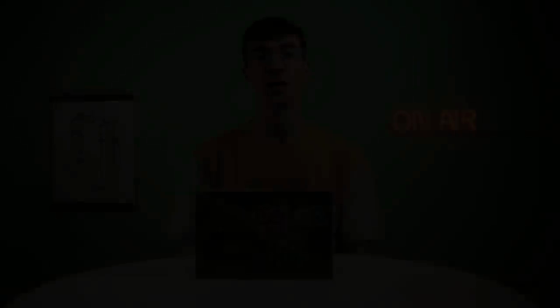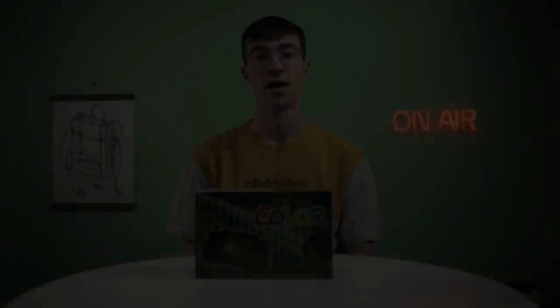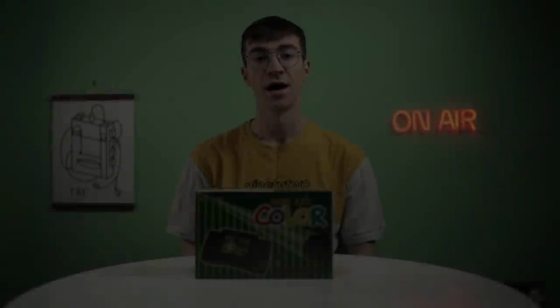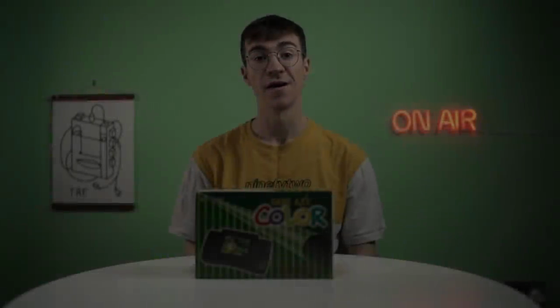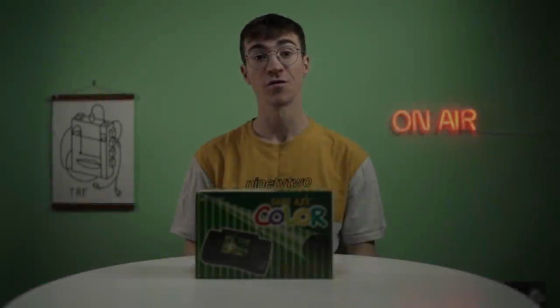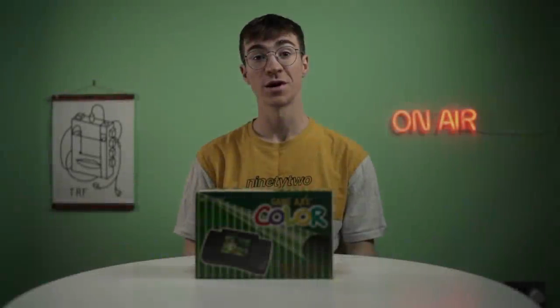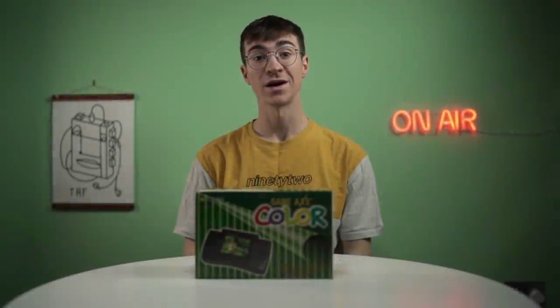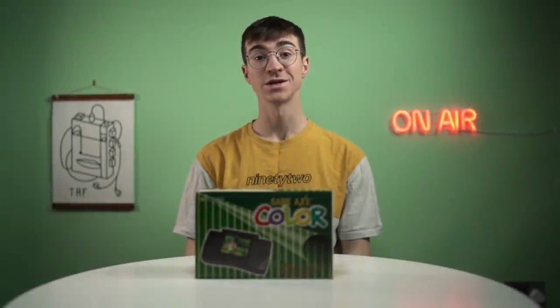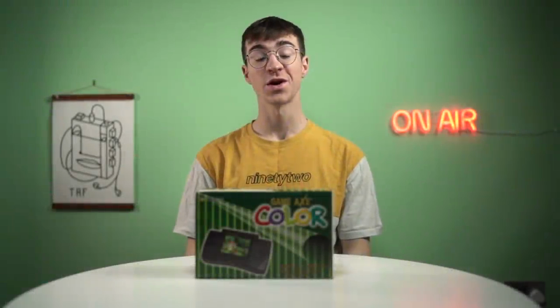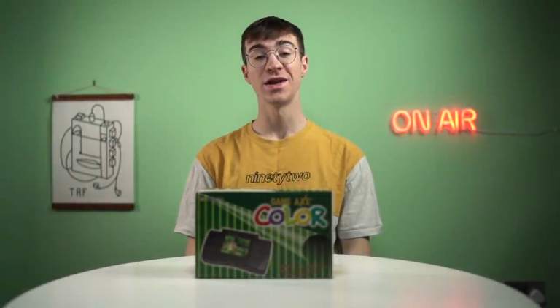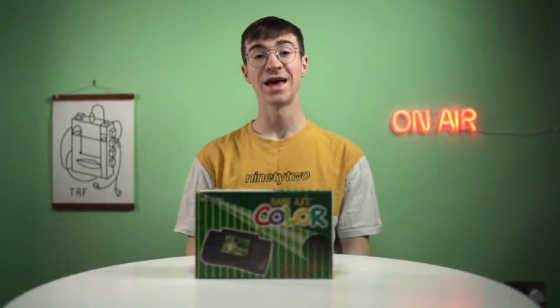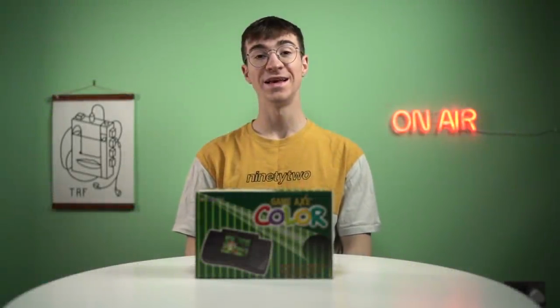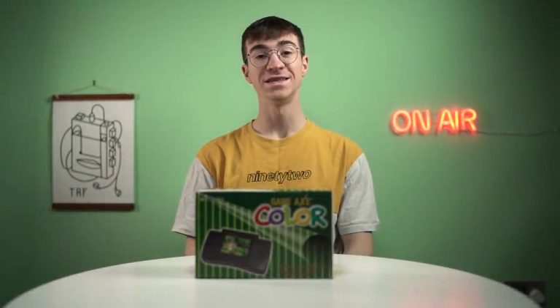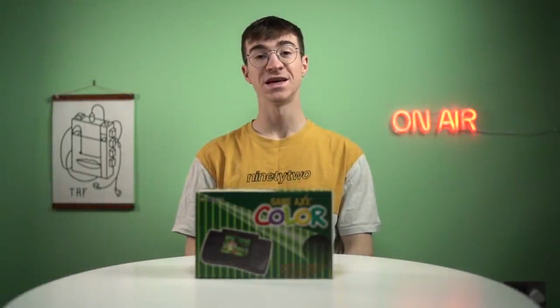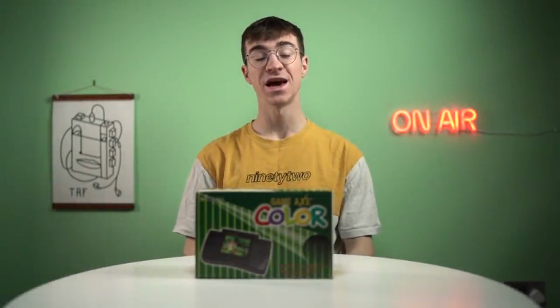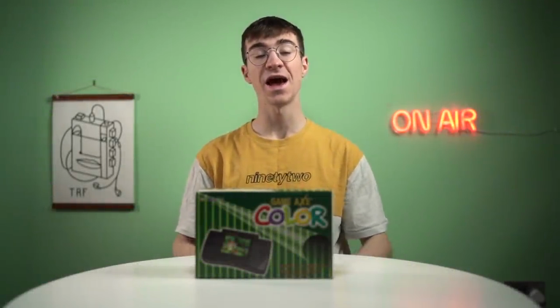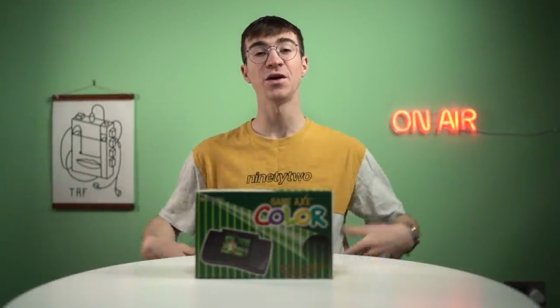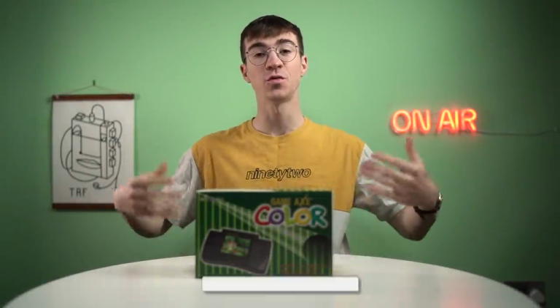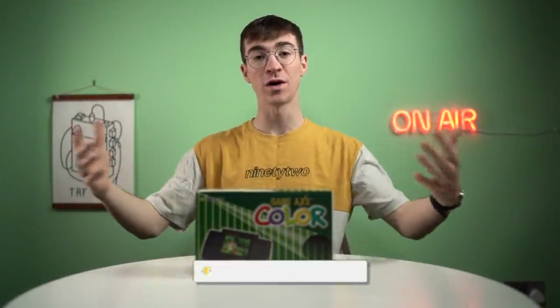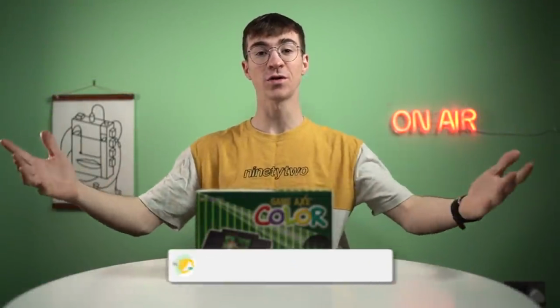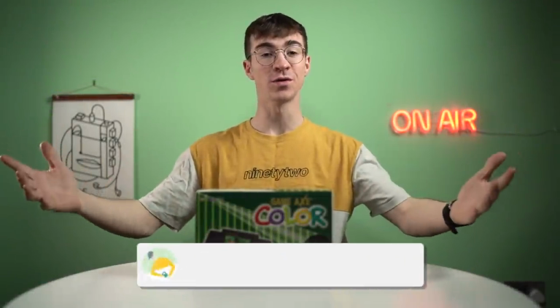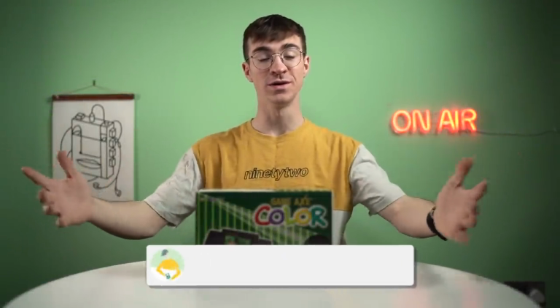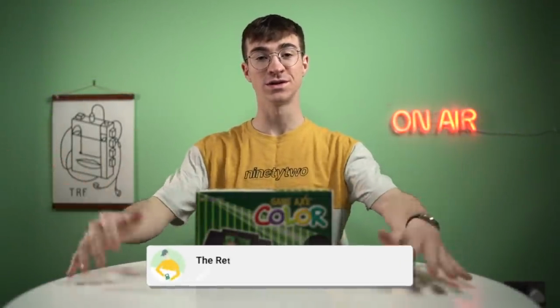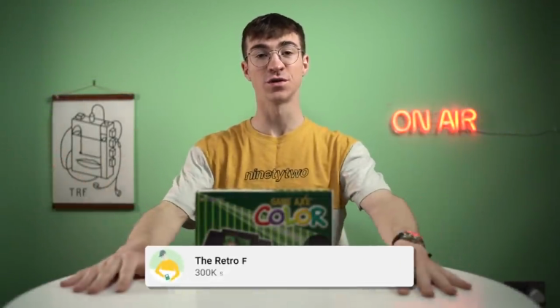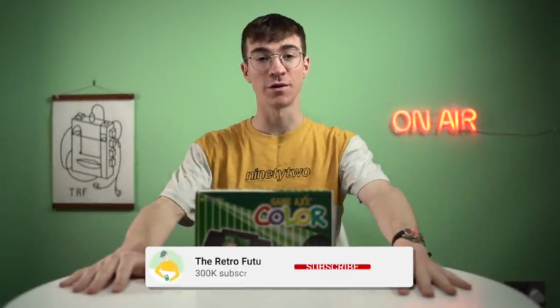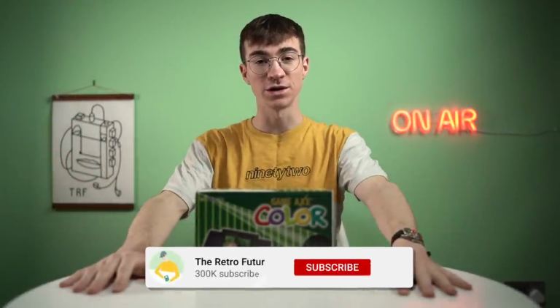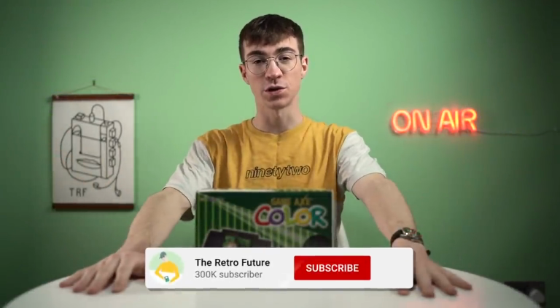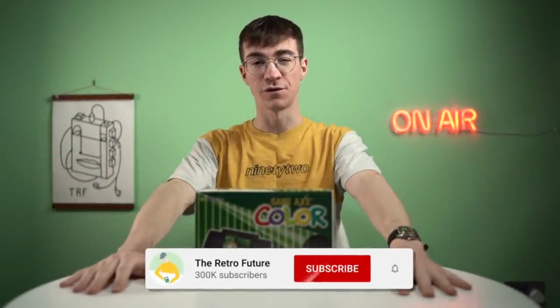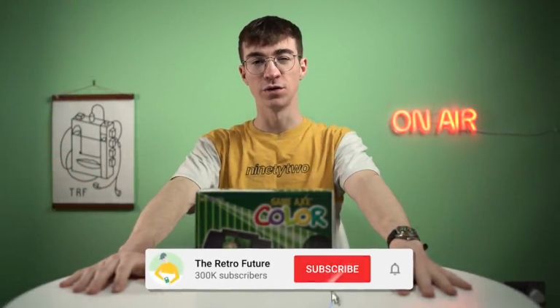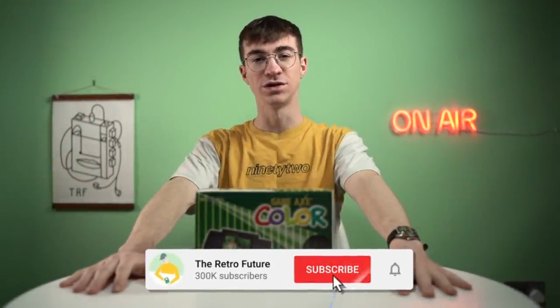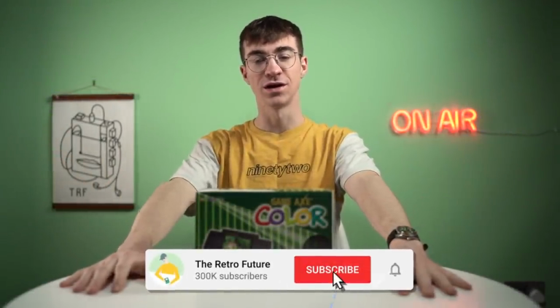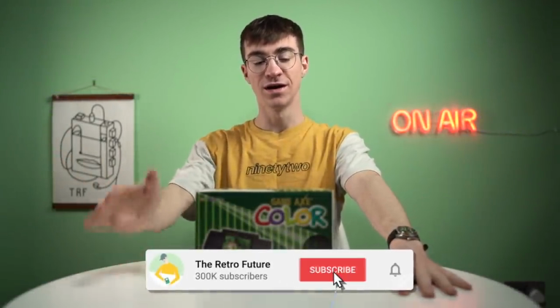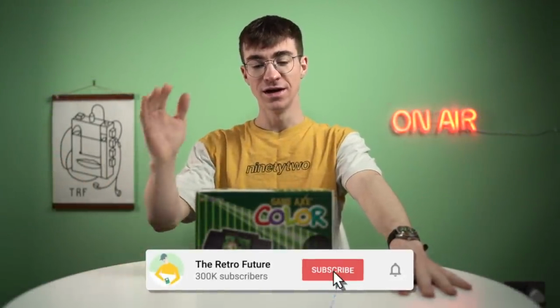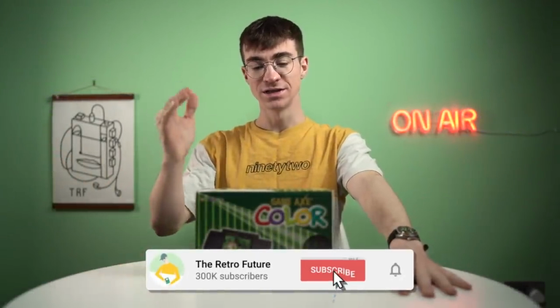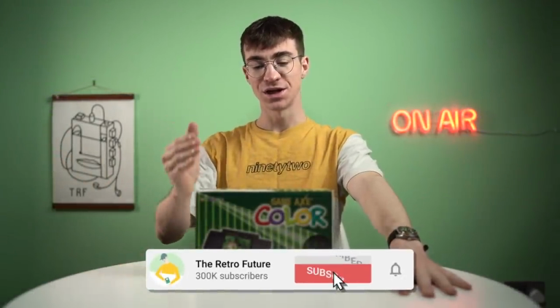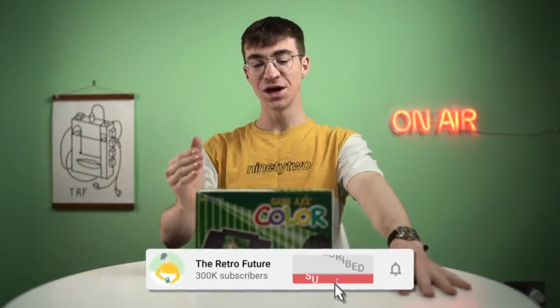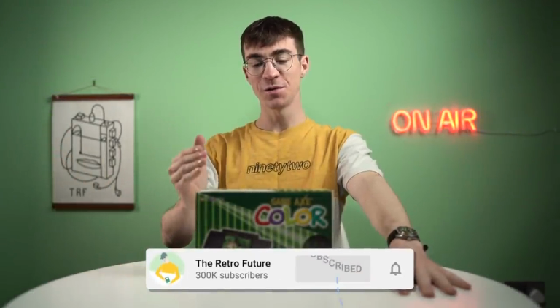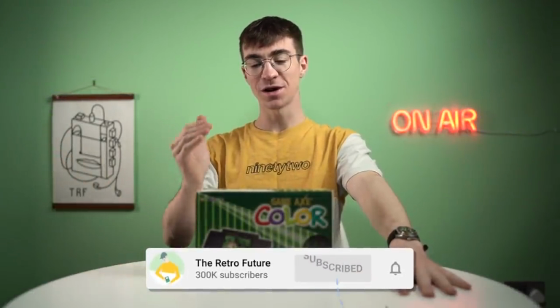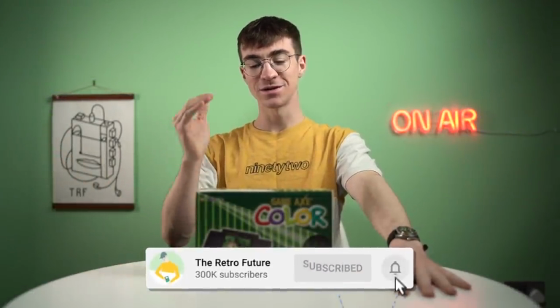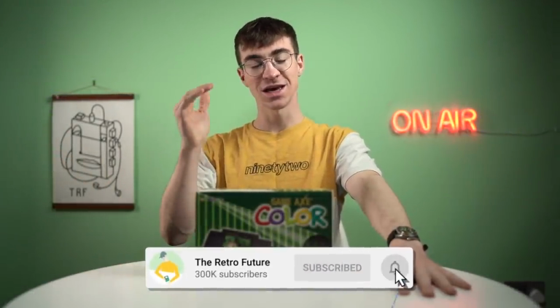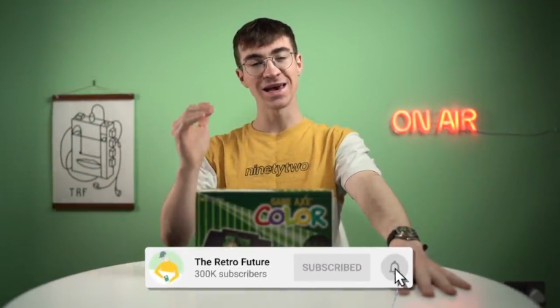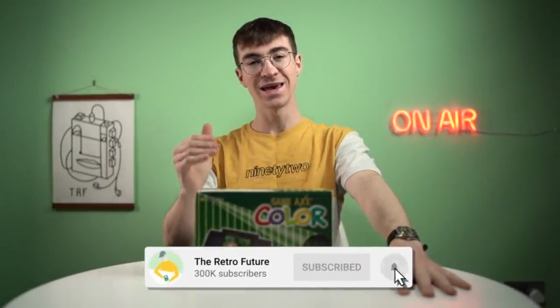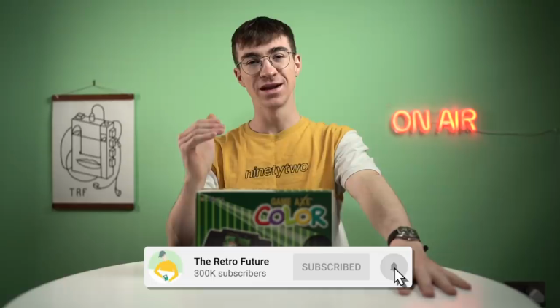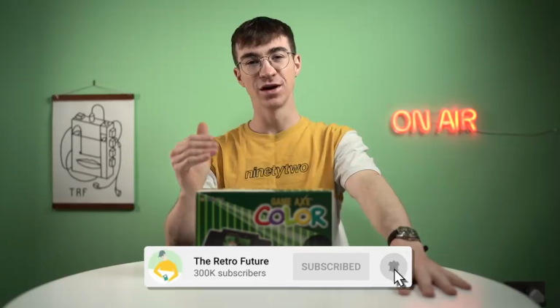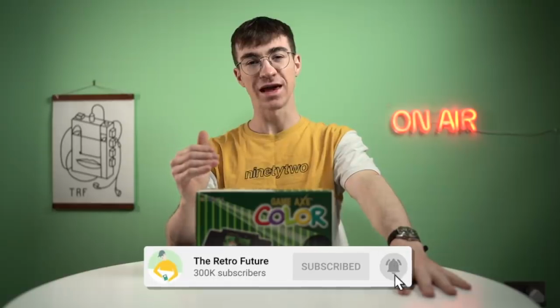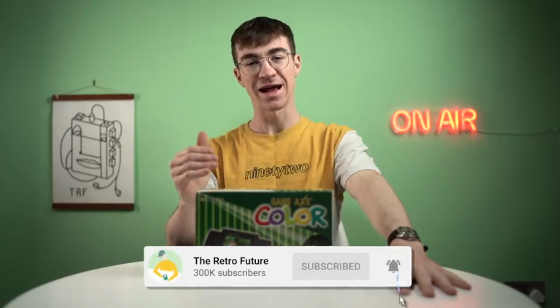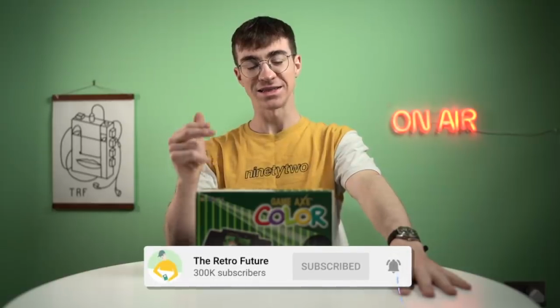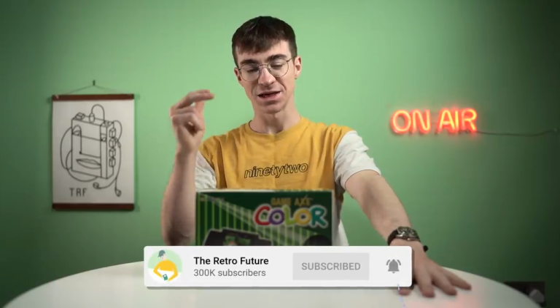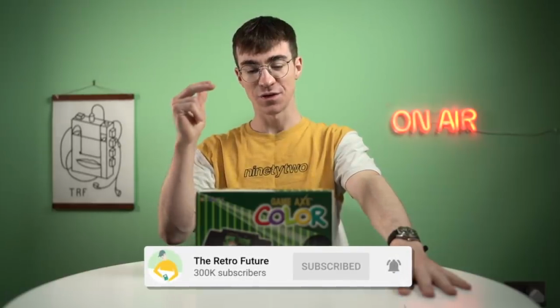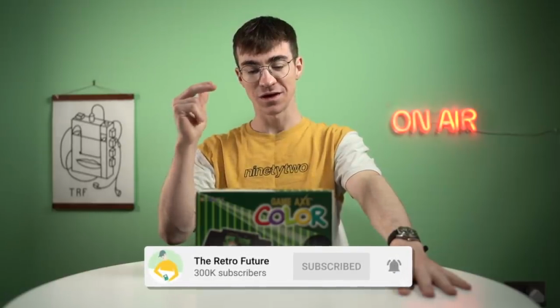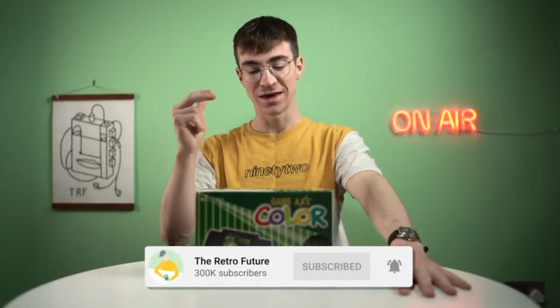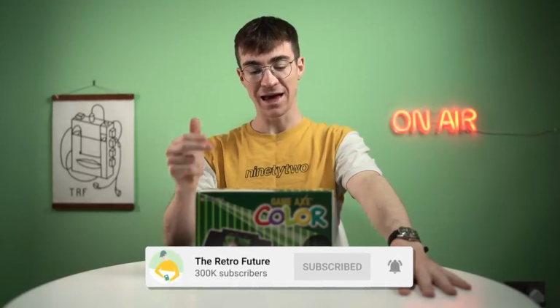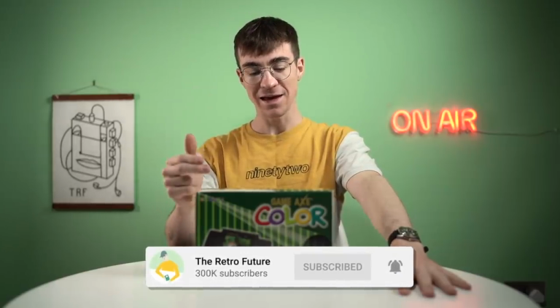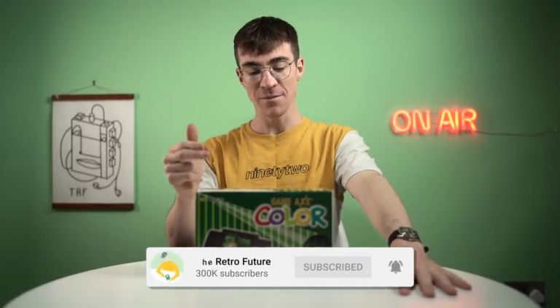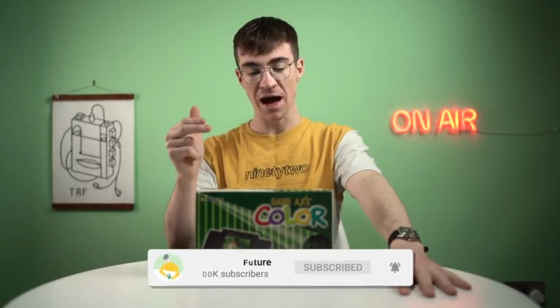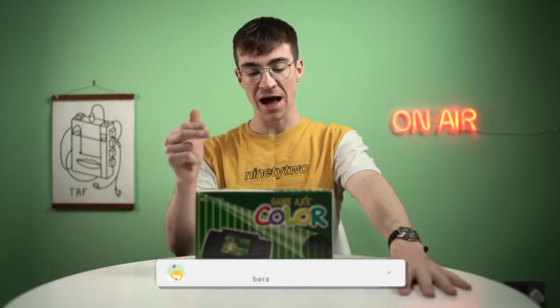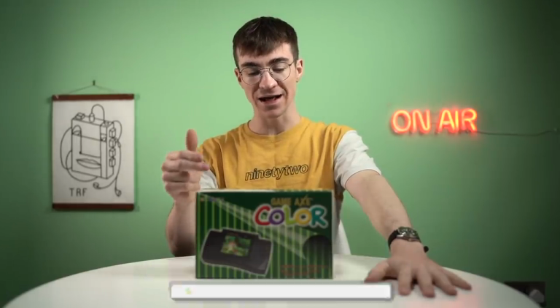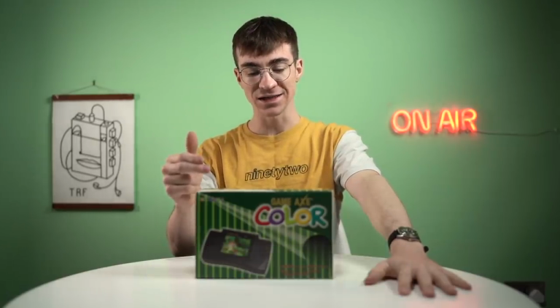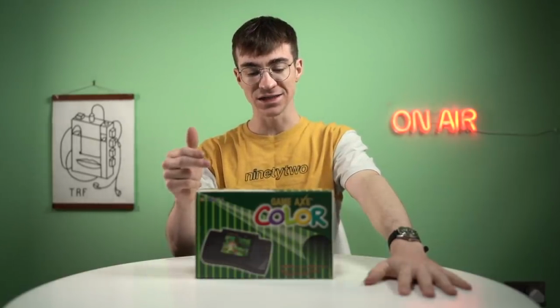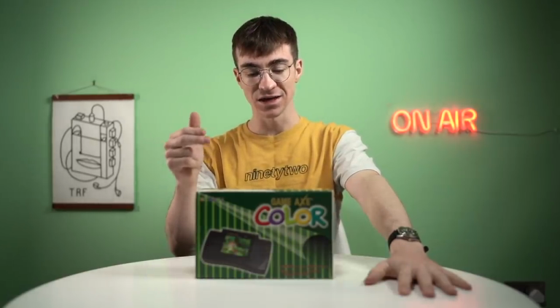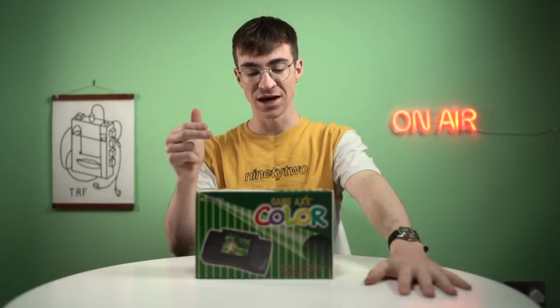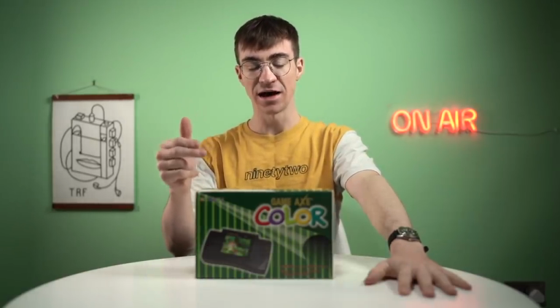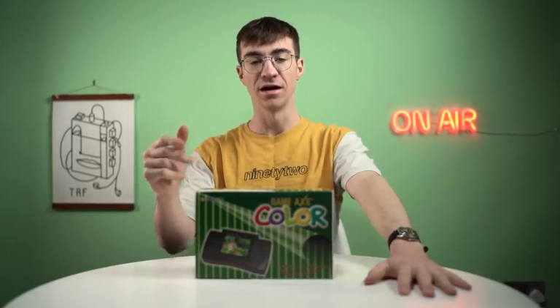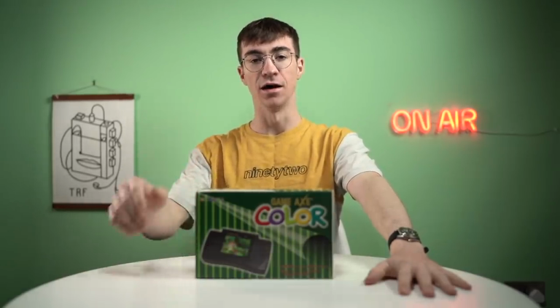Hey everyone, how's it going? Elliot here and welcome to the RetroFuture. Today we're going to be taking a look at the Game Axe Colour.